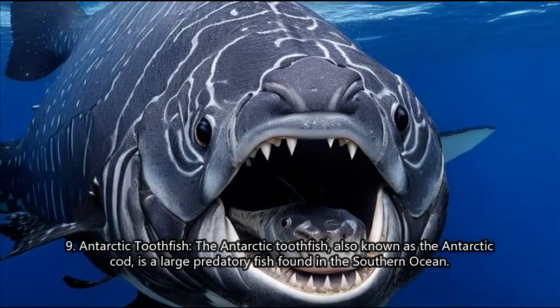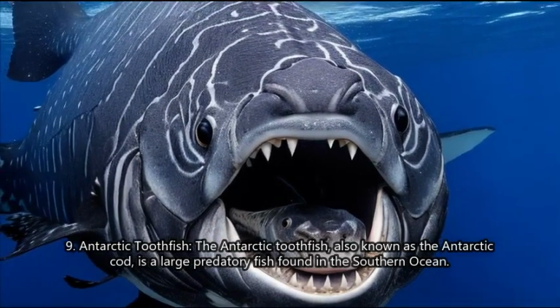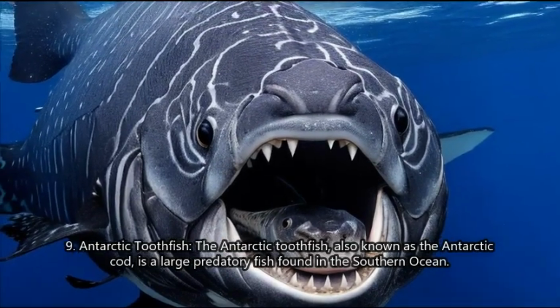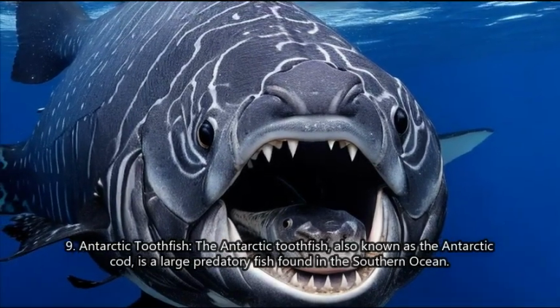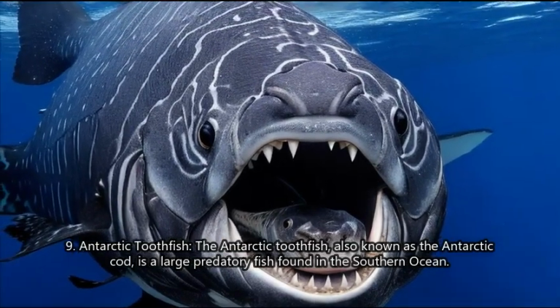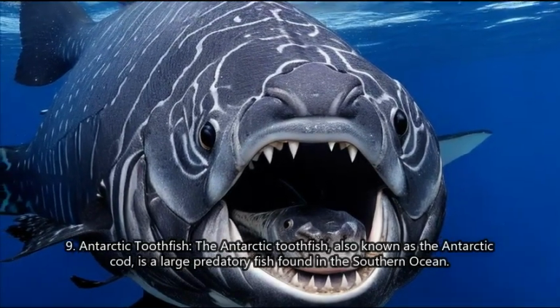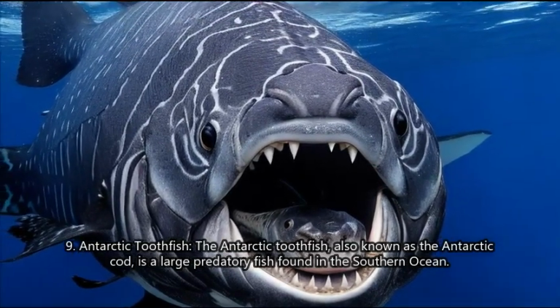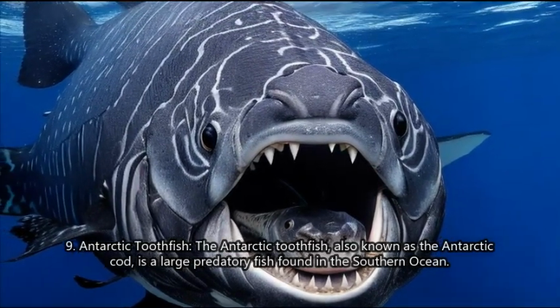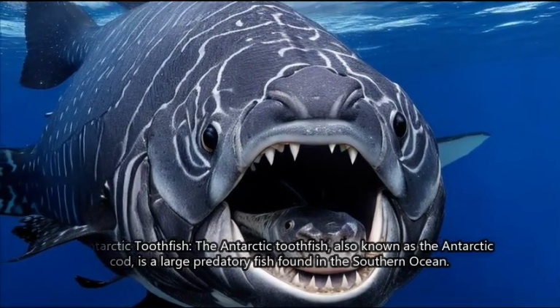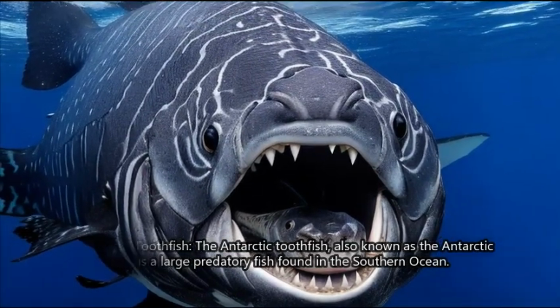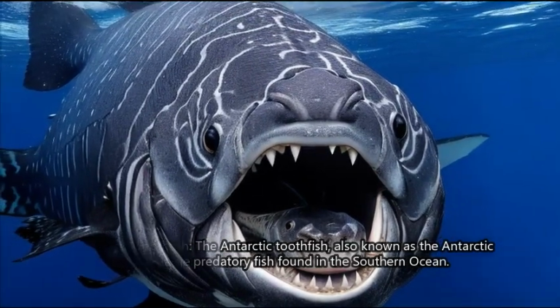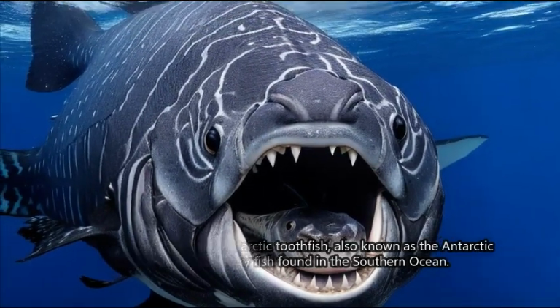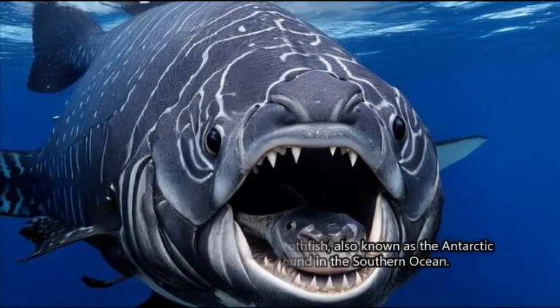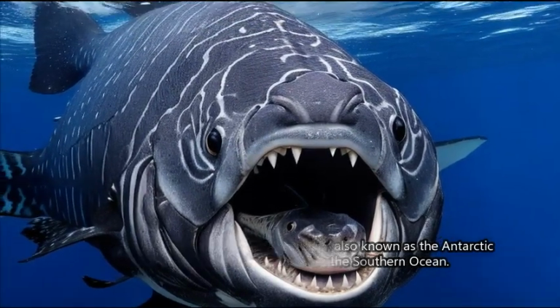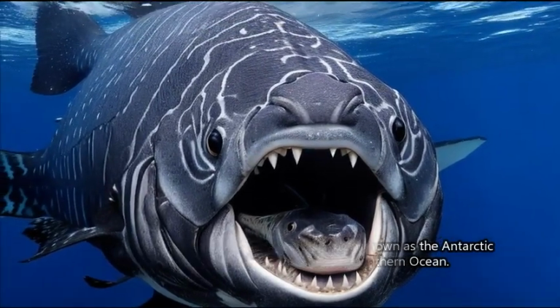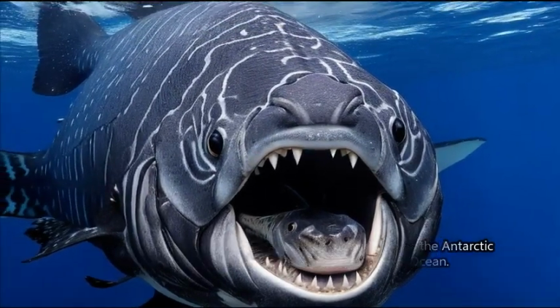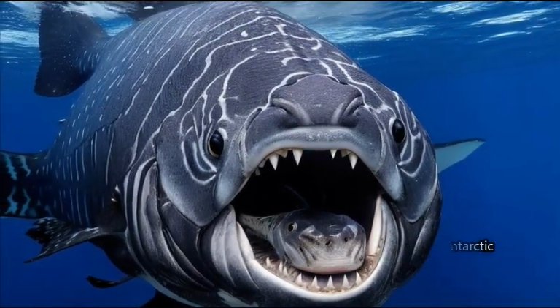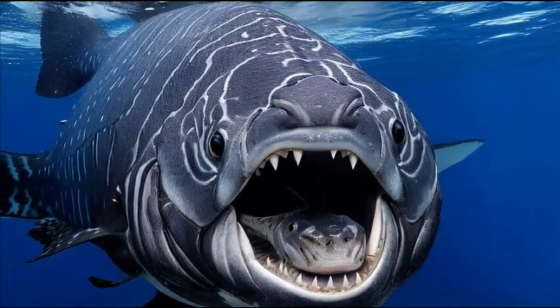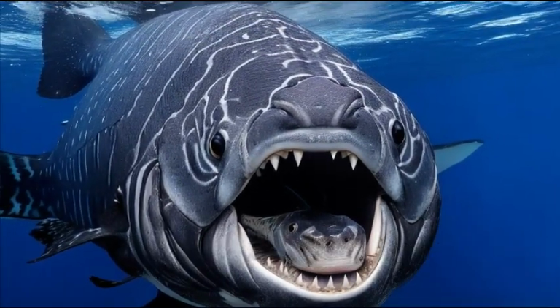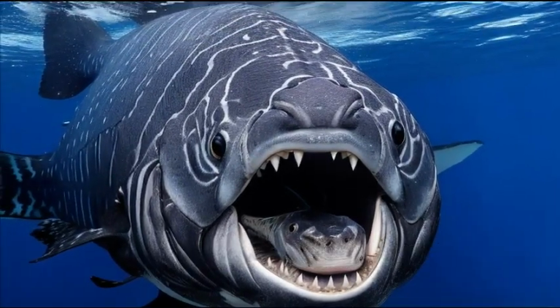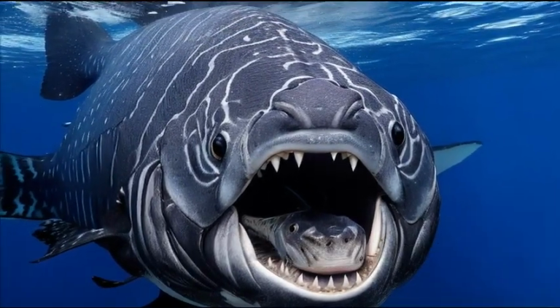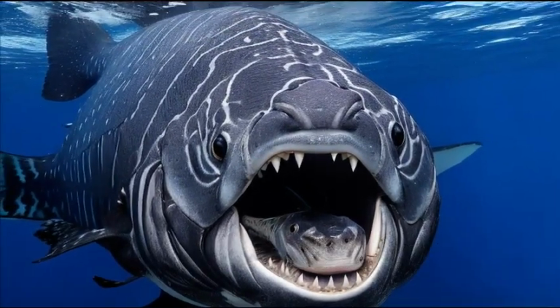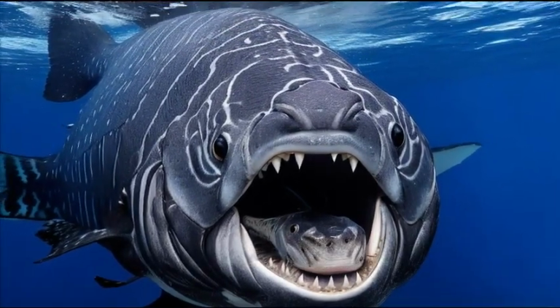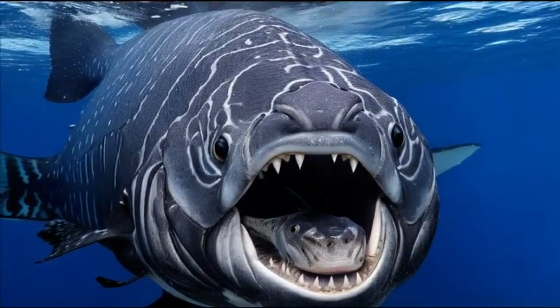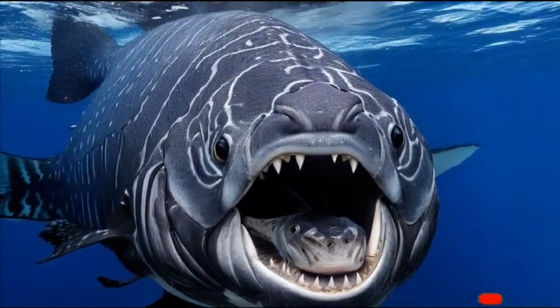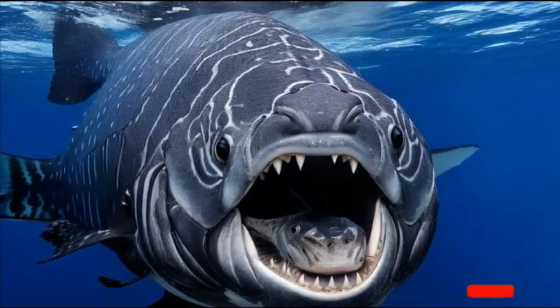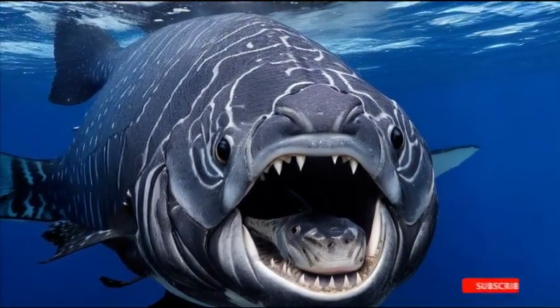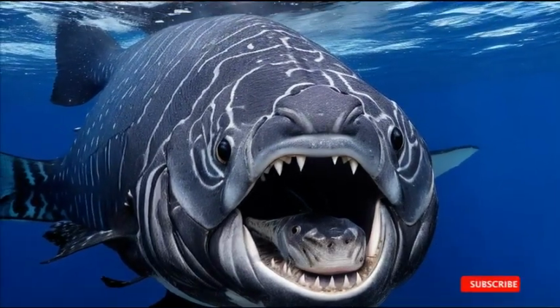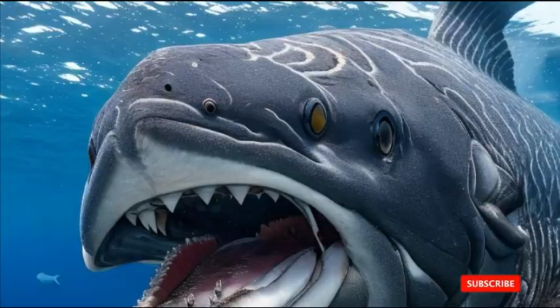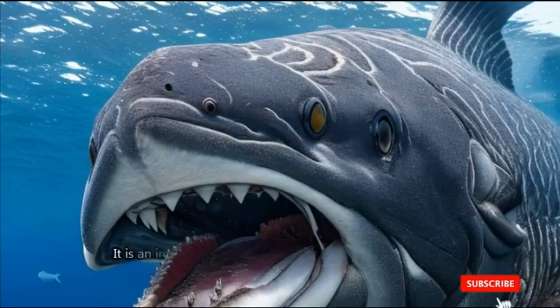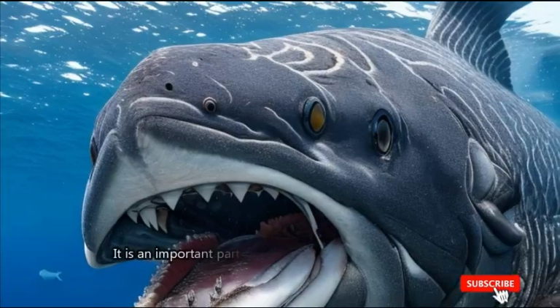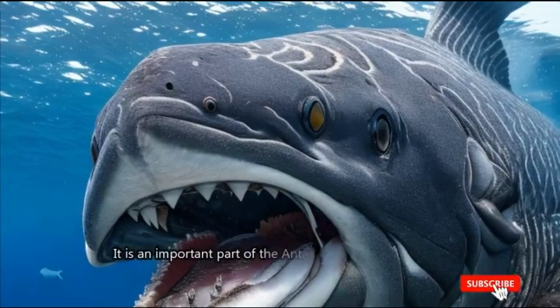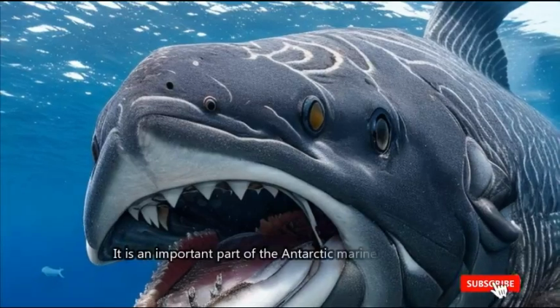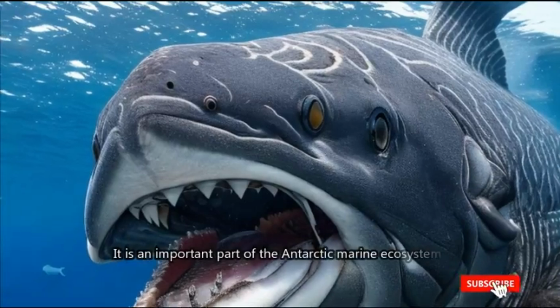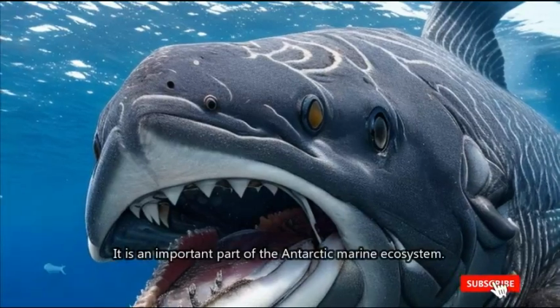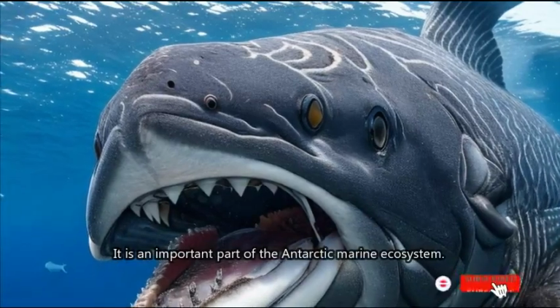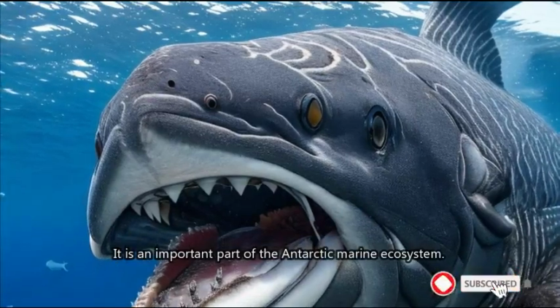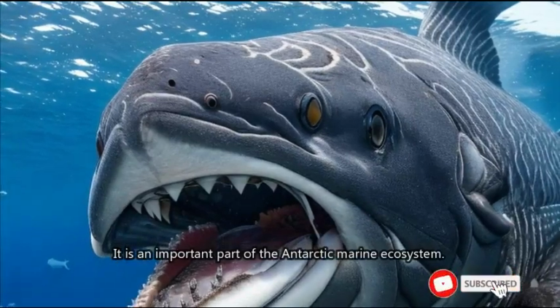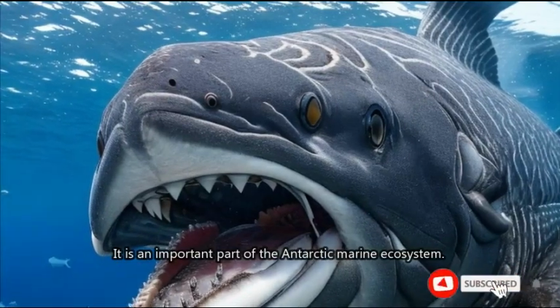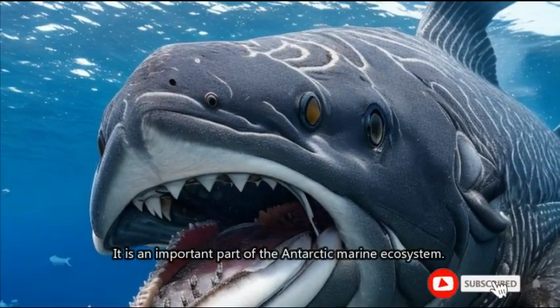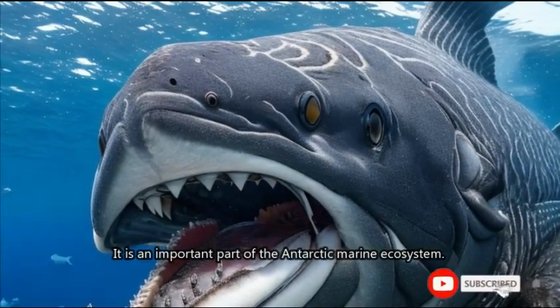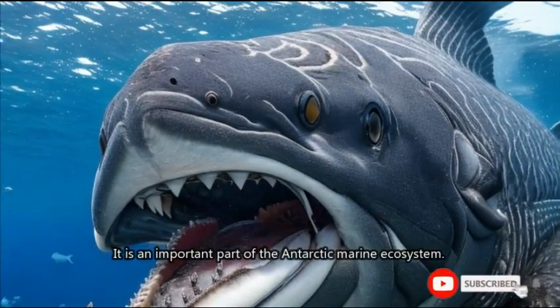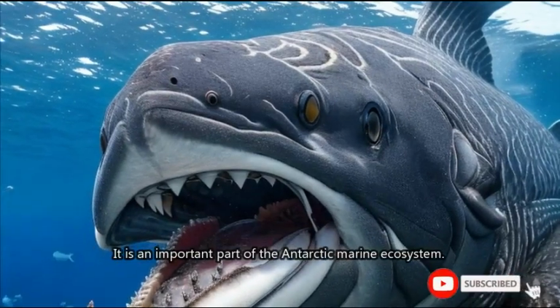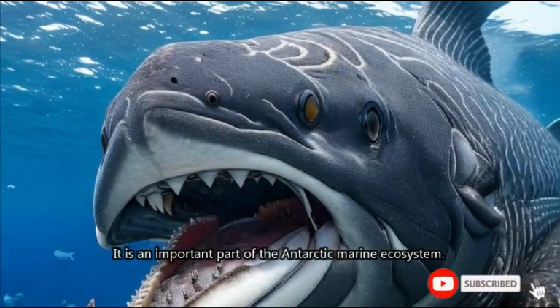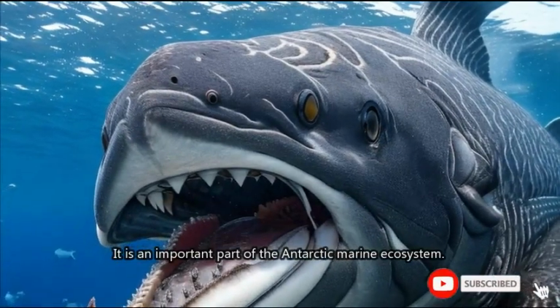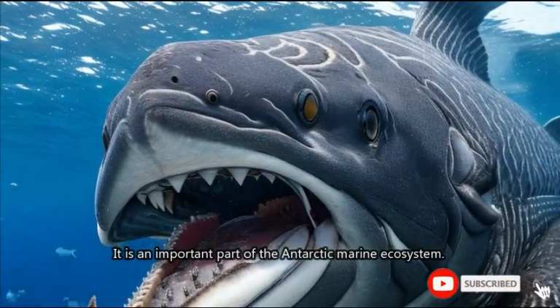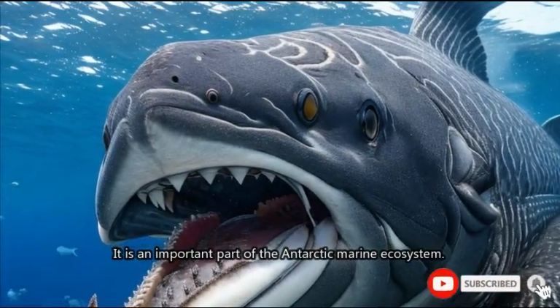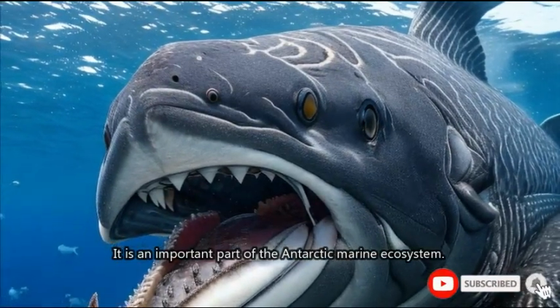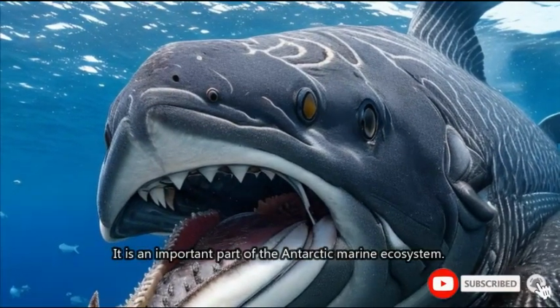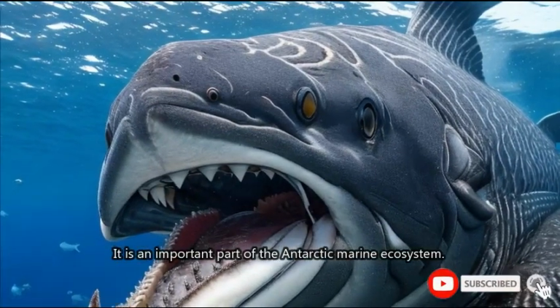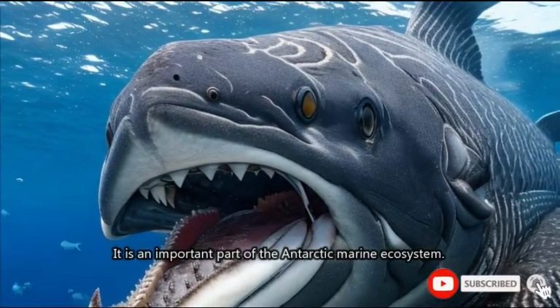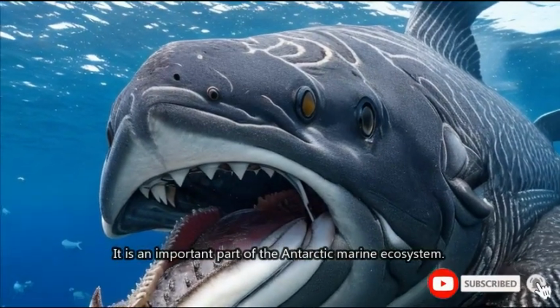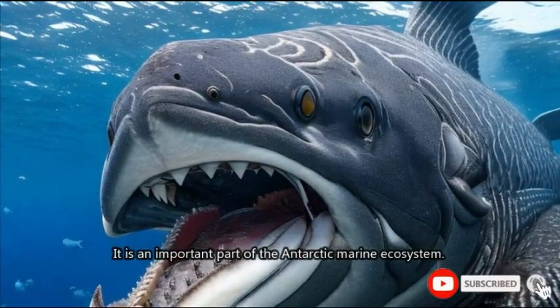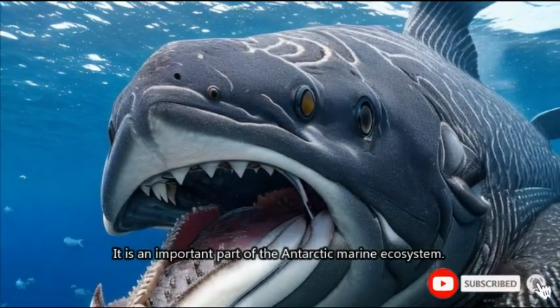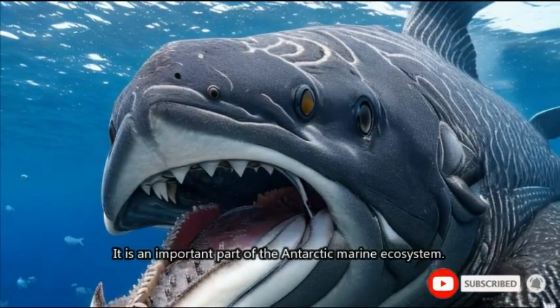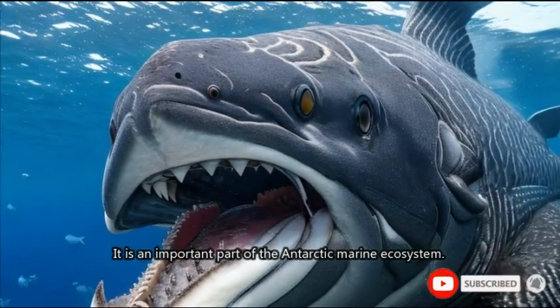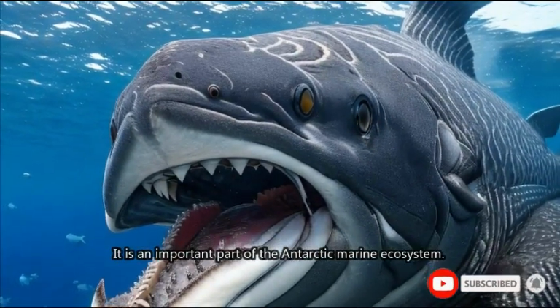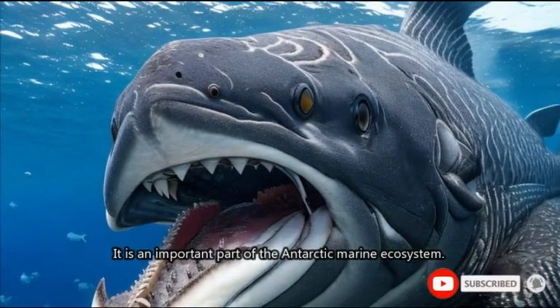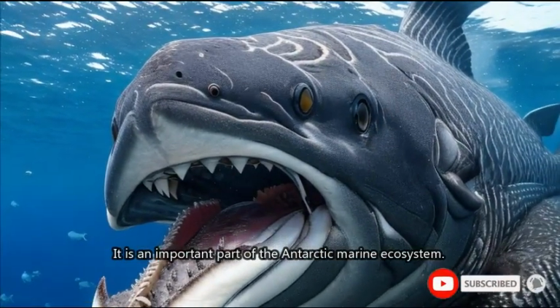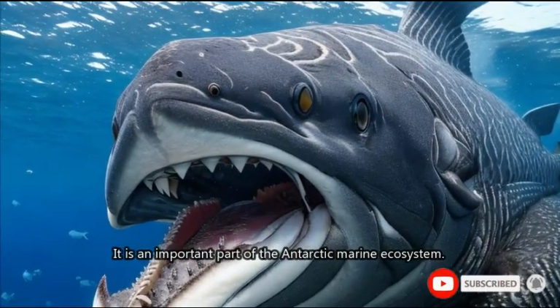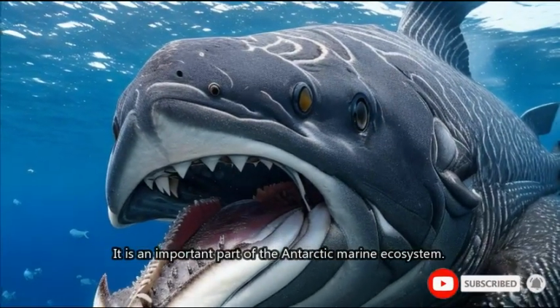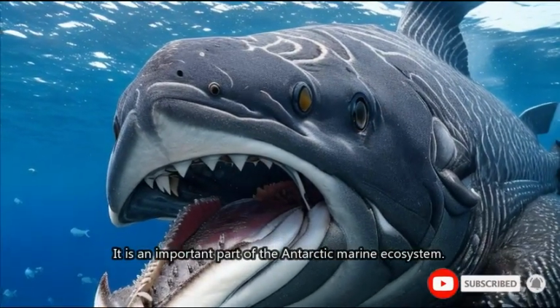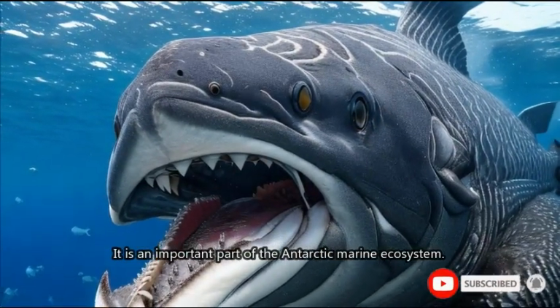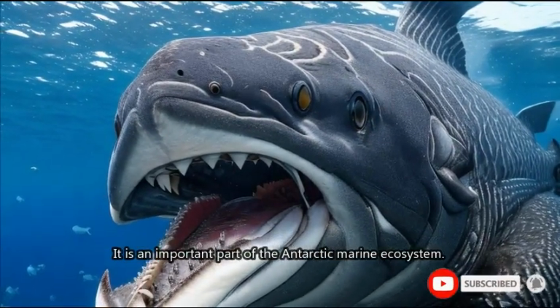9. Antarctic toothfish. The Antarctic toothfish, also known as the Antarctic cod, is a large predatory fish found in the Southern Ocean. It is an important part of the Antarctic marine ecosystem.